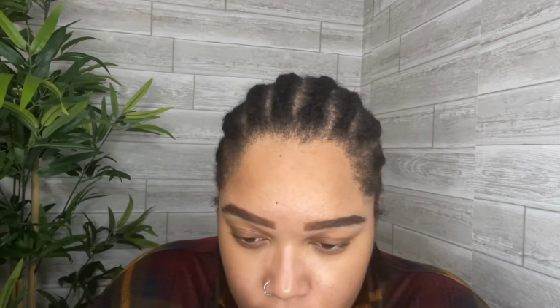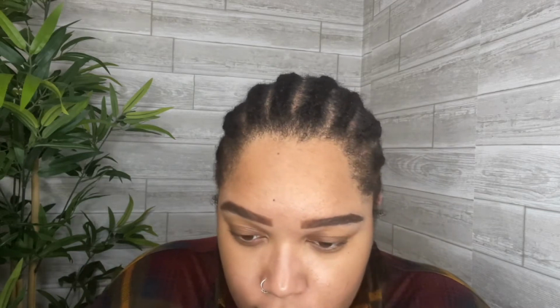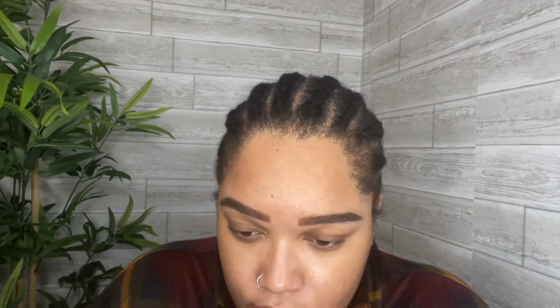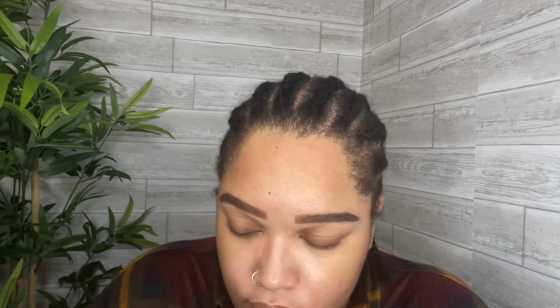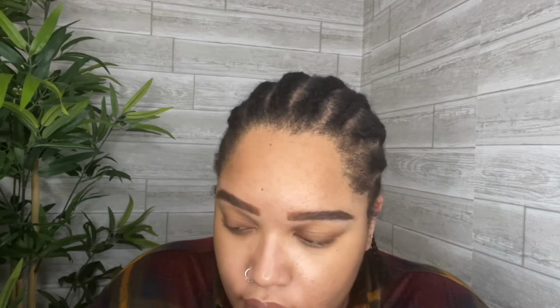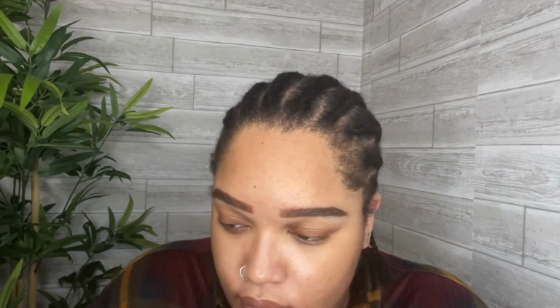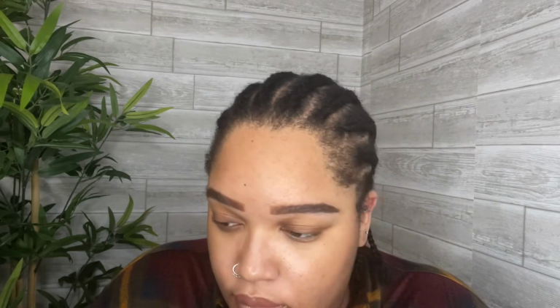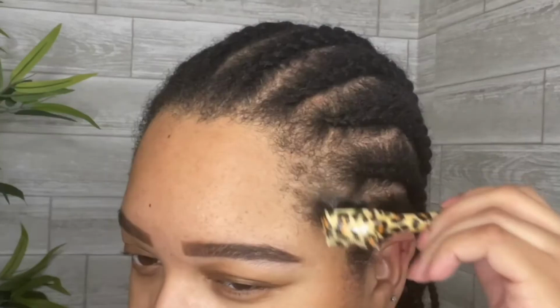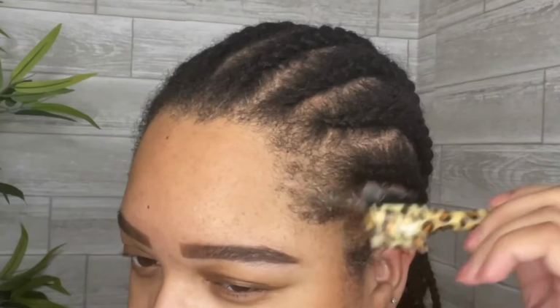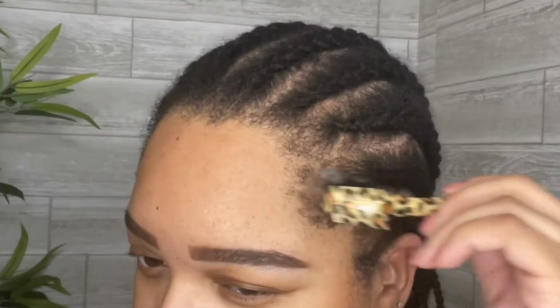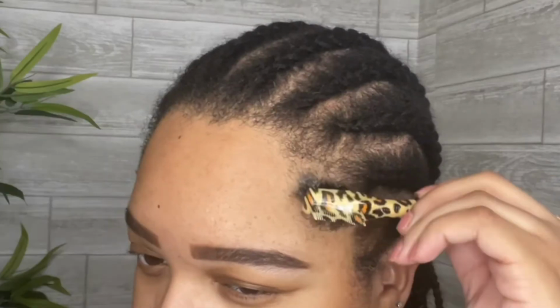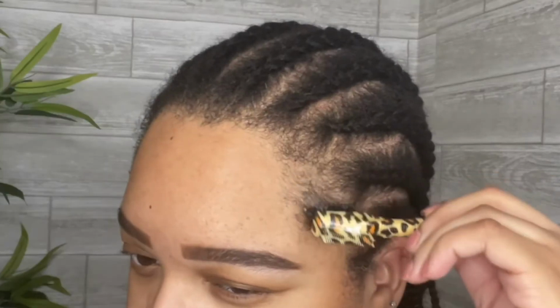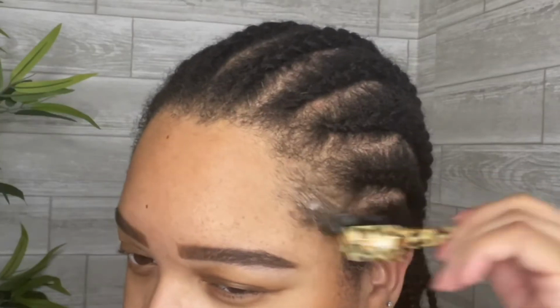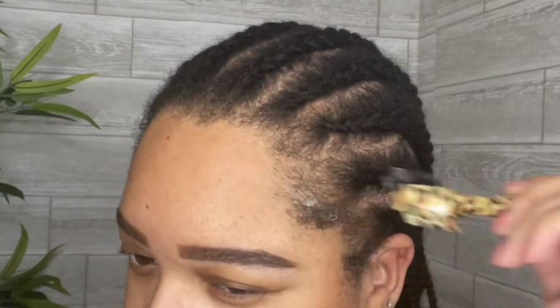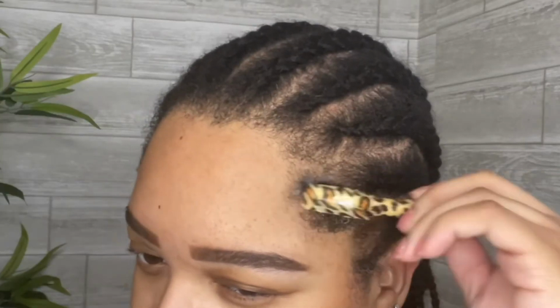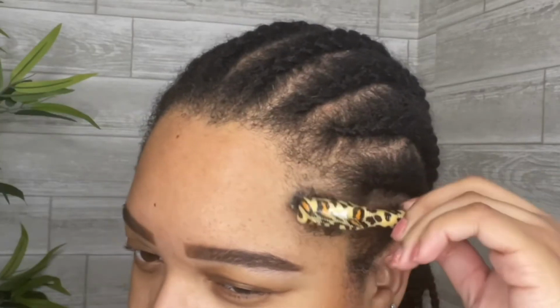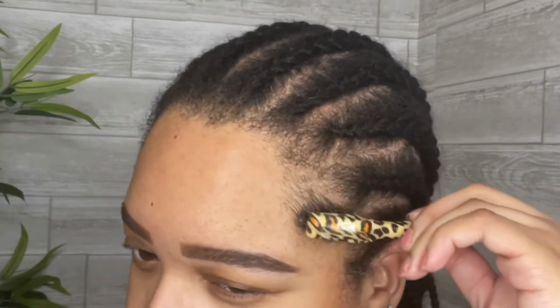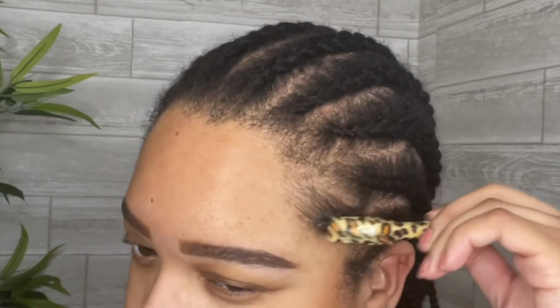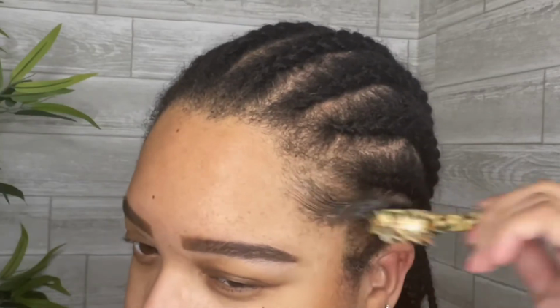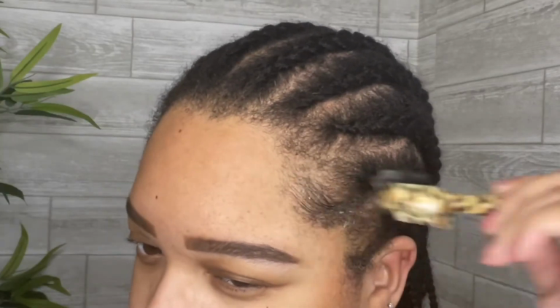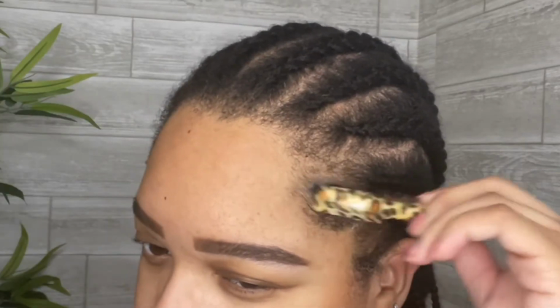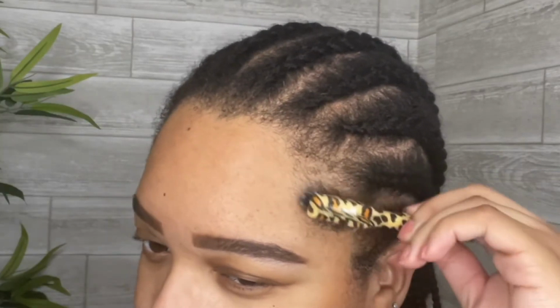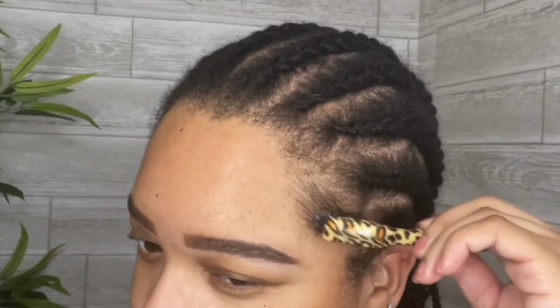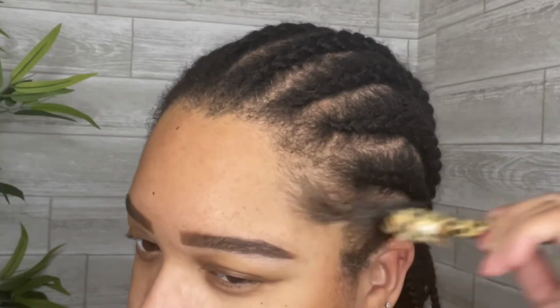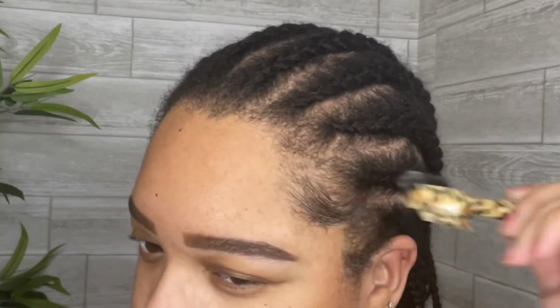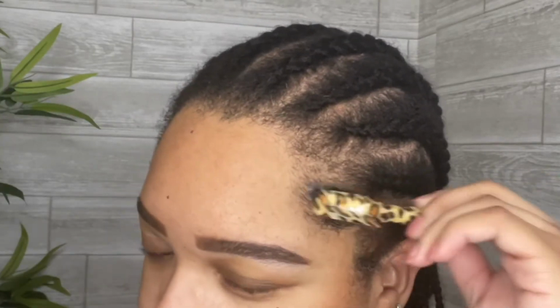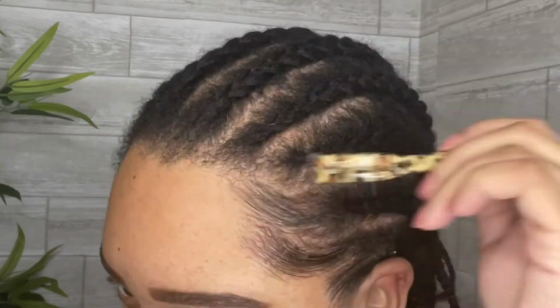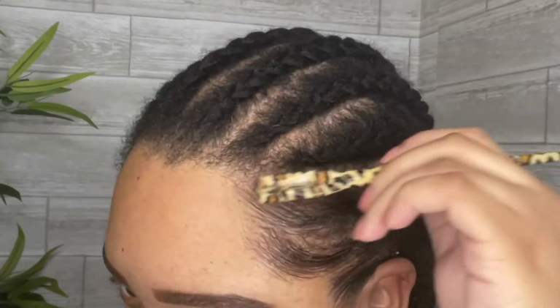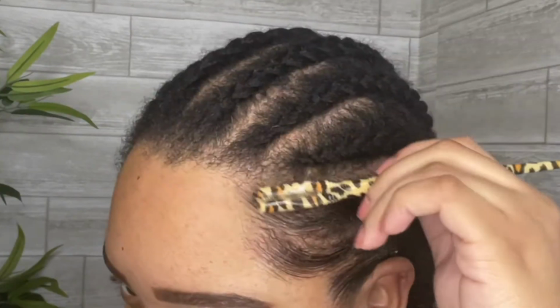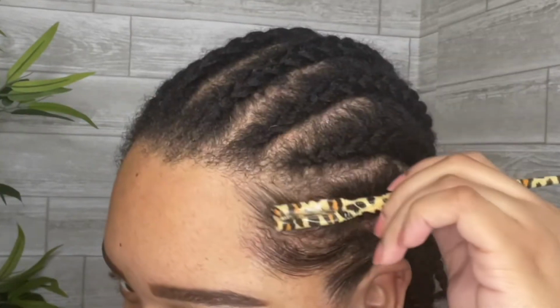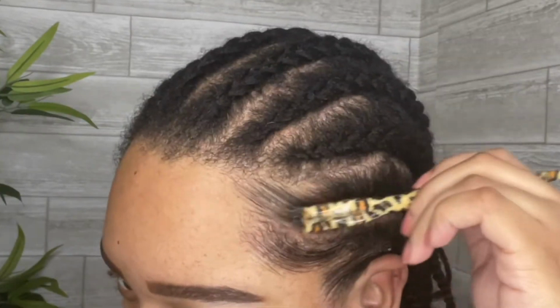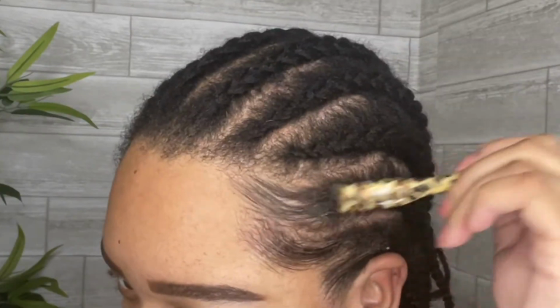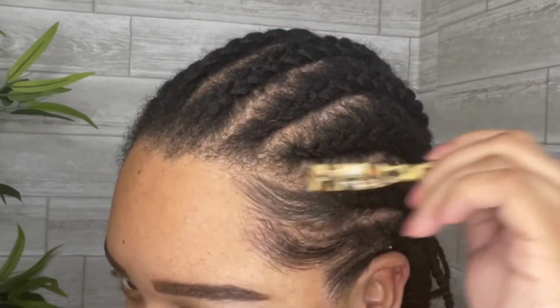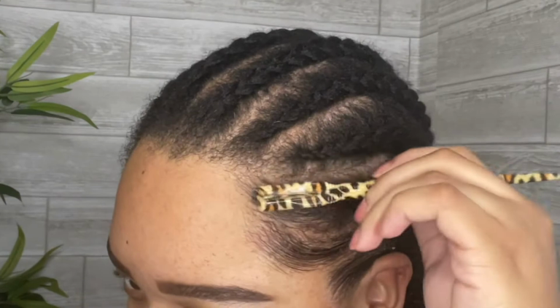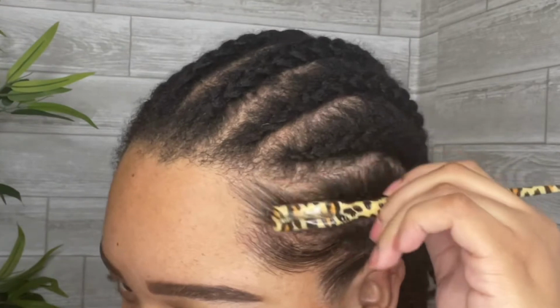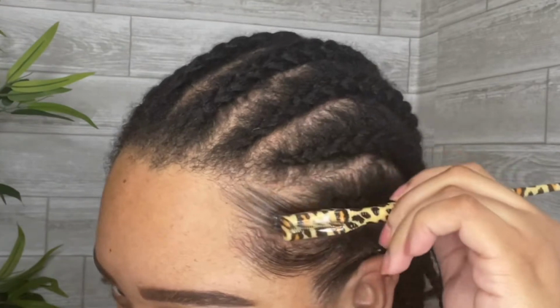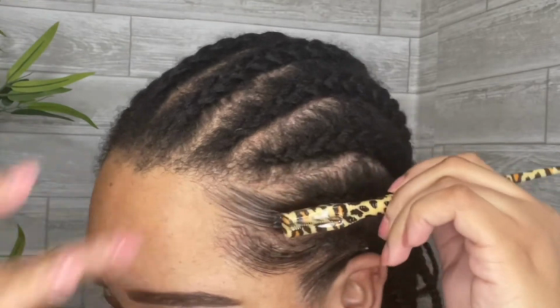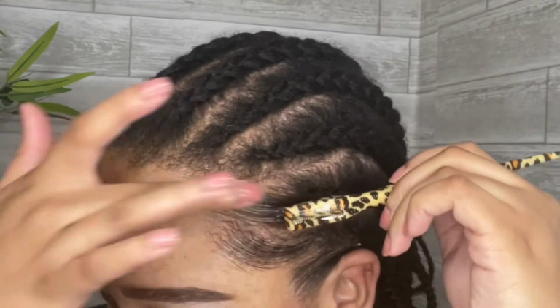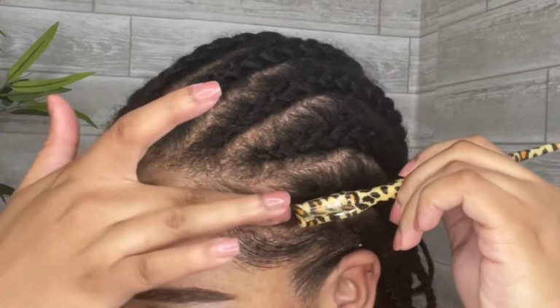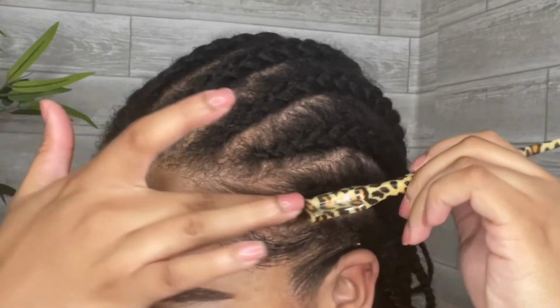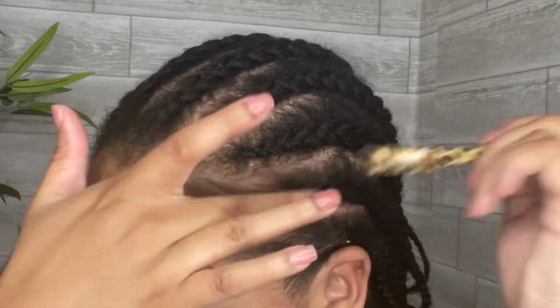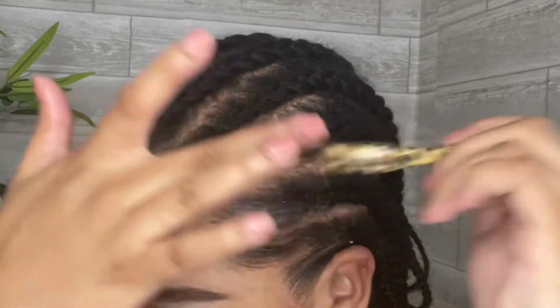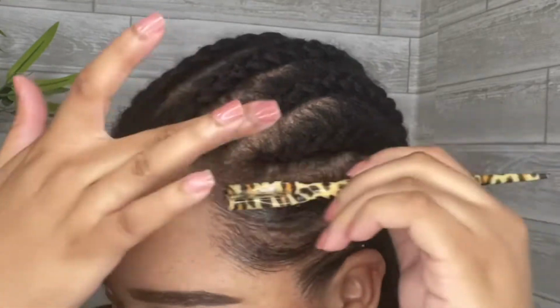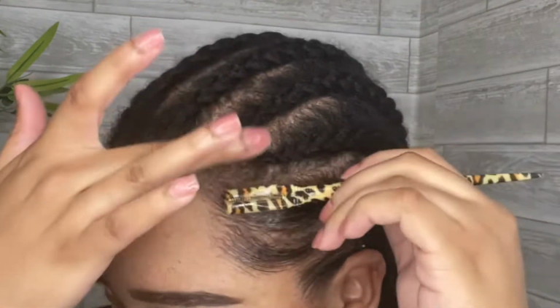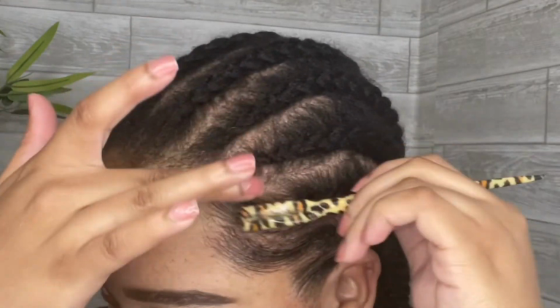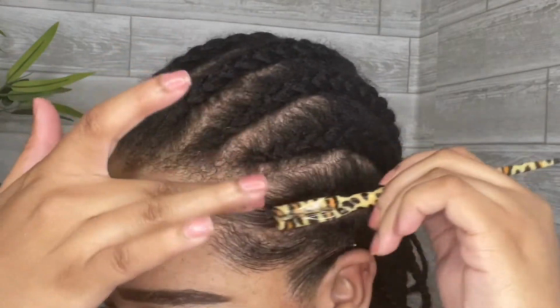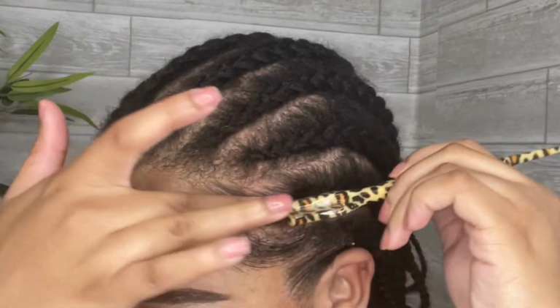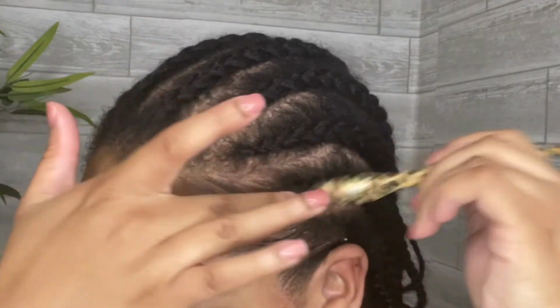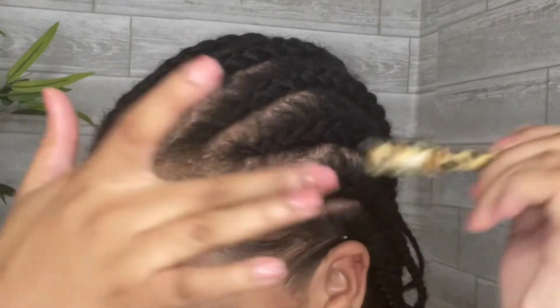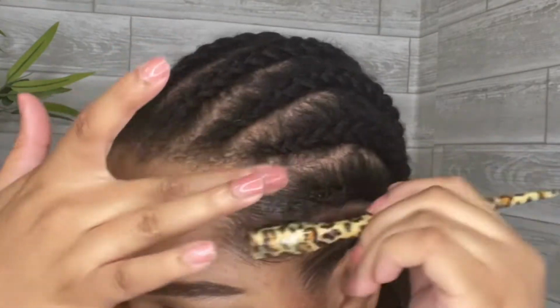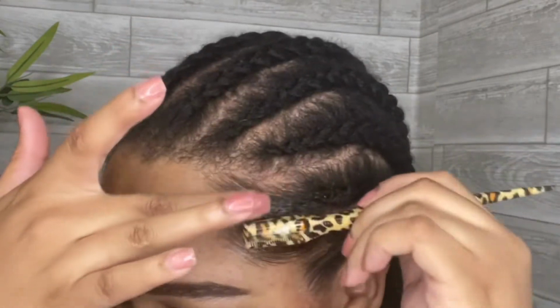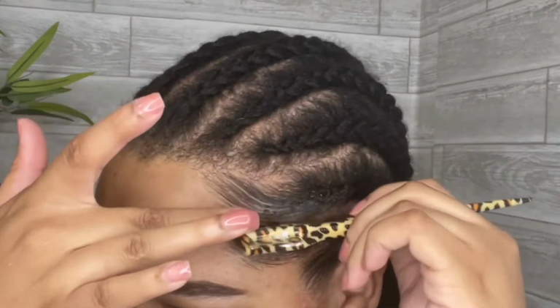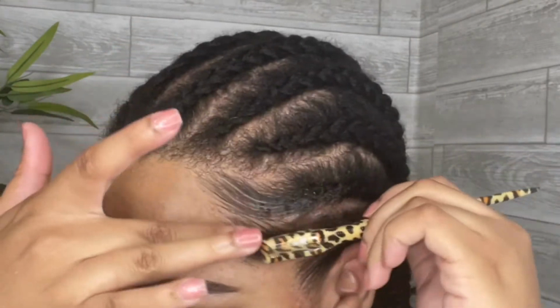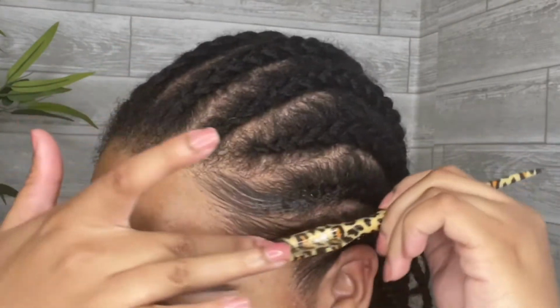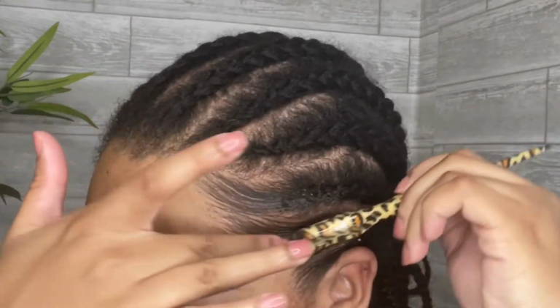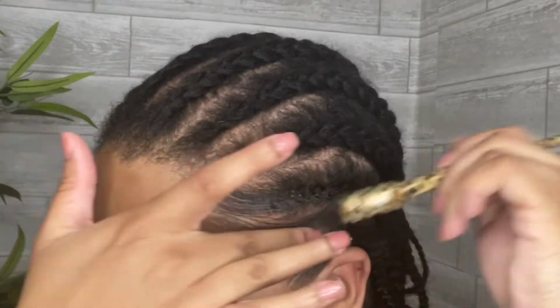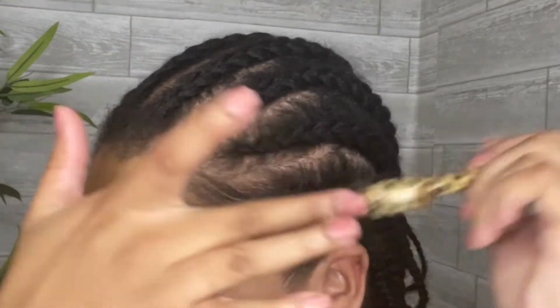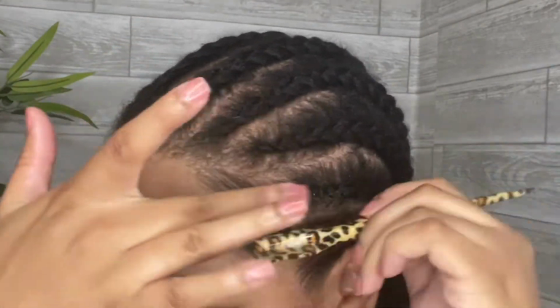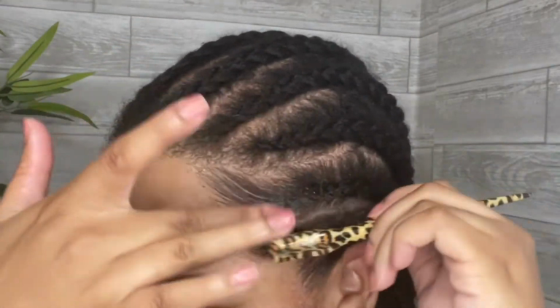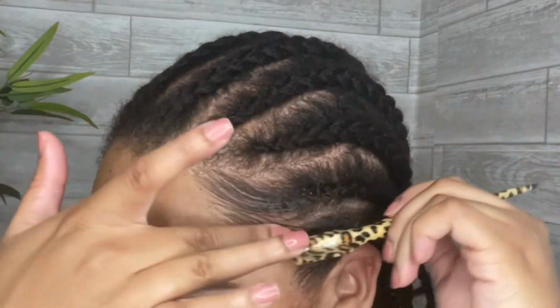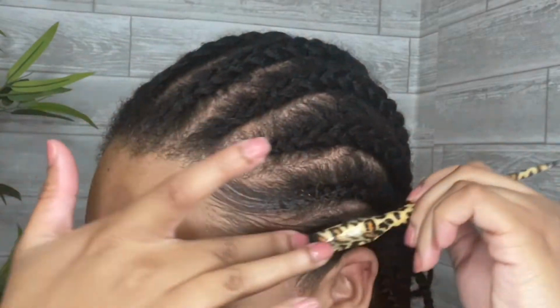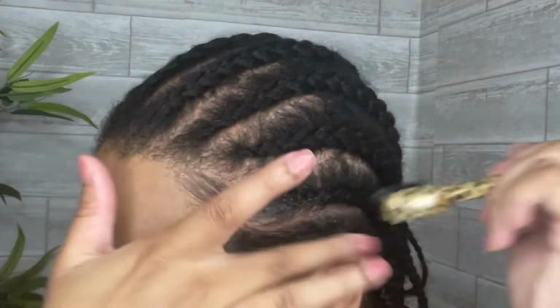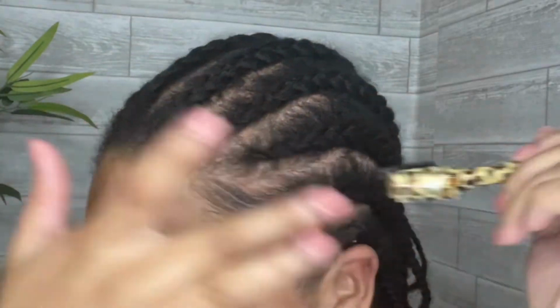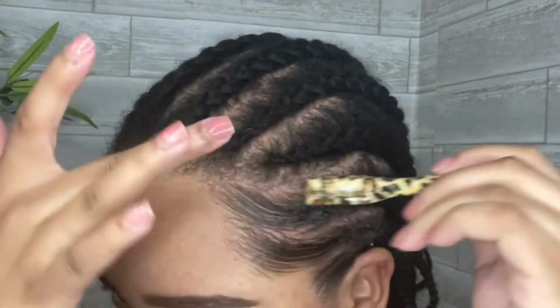I use some edge control to smooth back my edges. Since my scalp is clean, I usually don't put any oil or grease on my scalp.